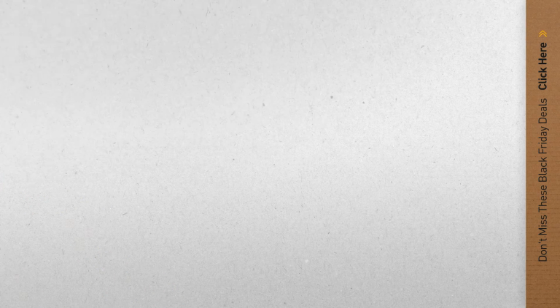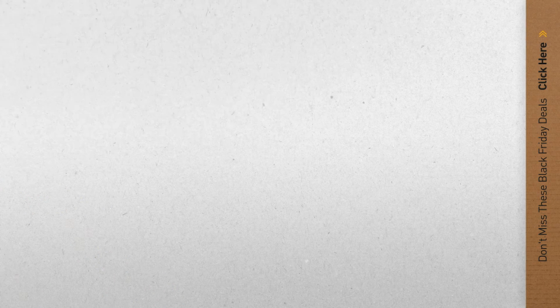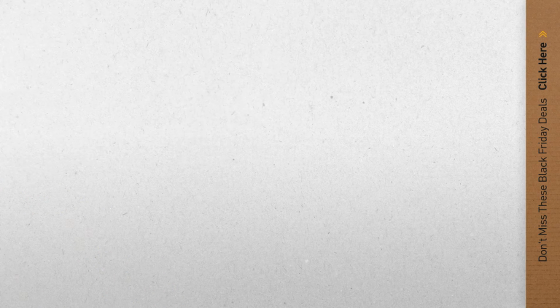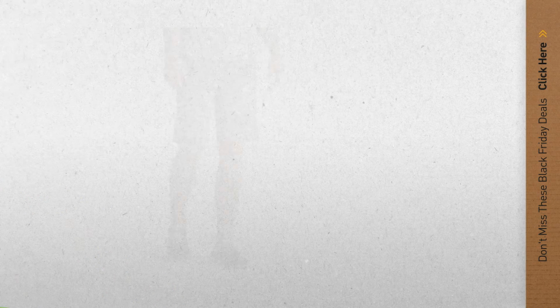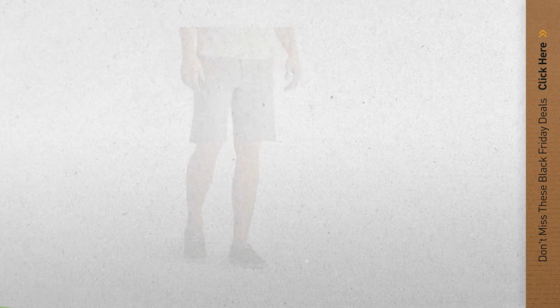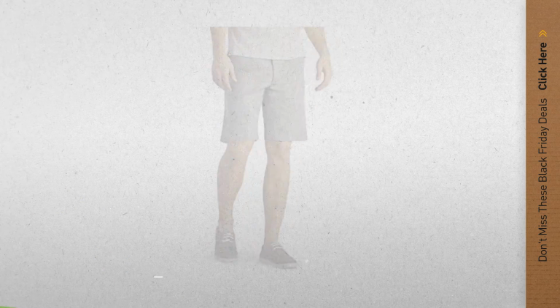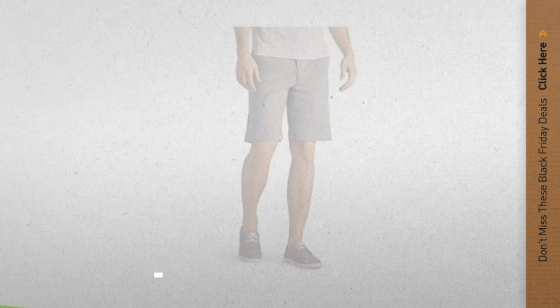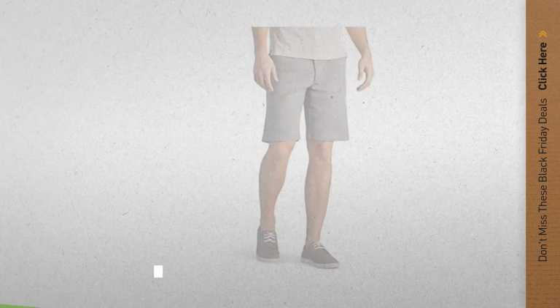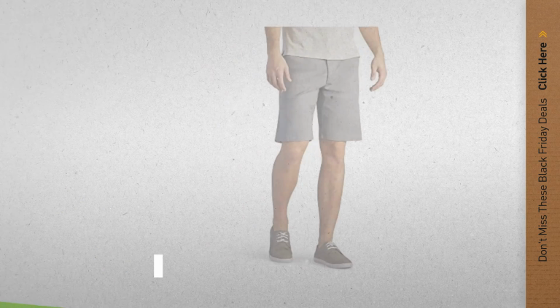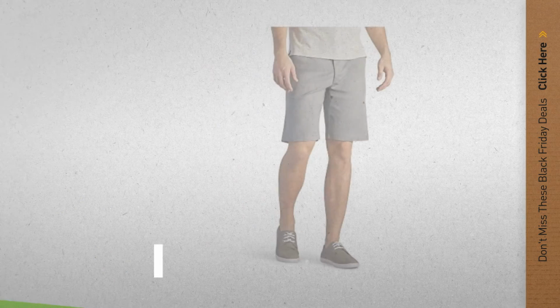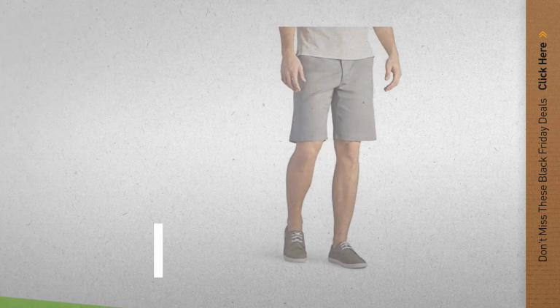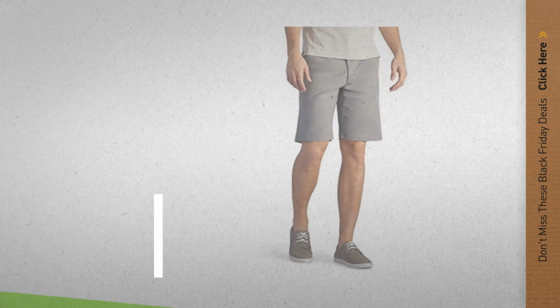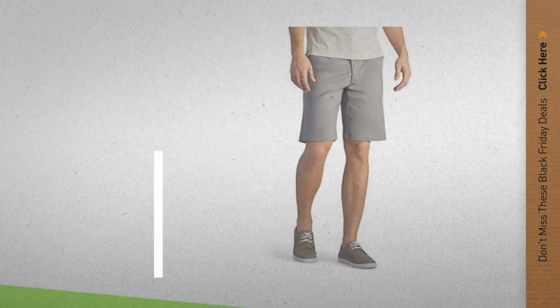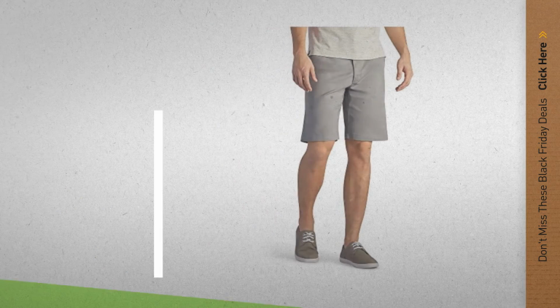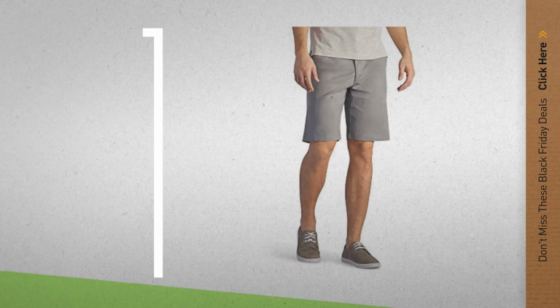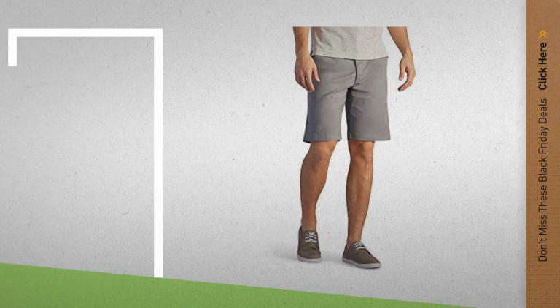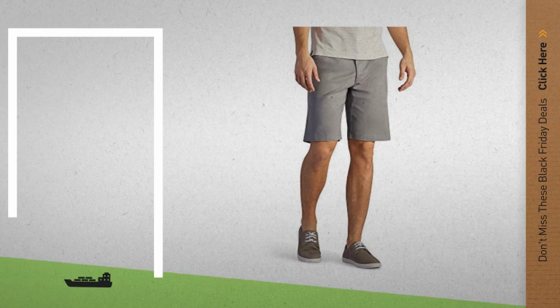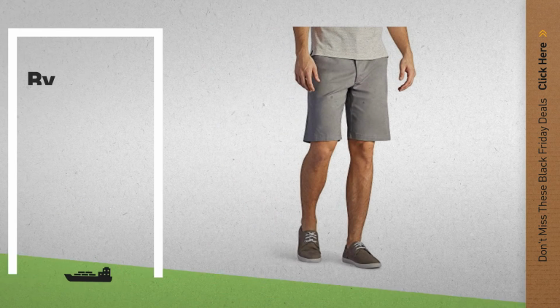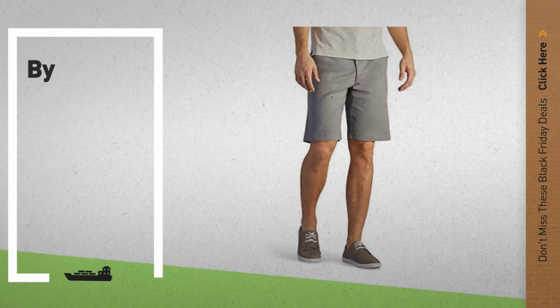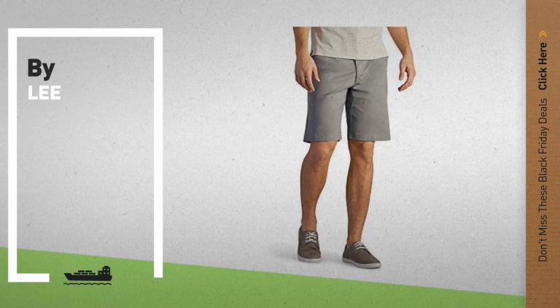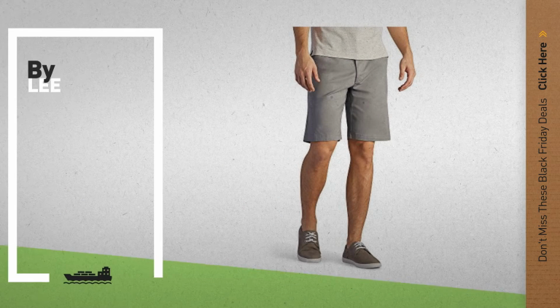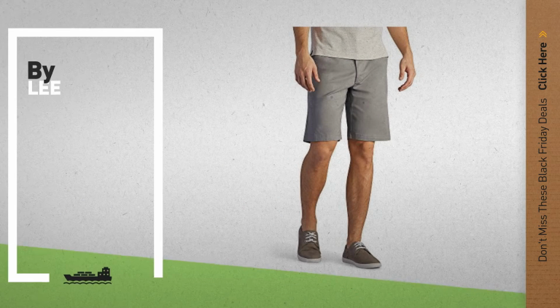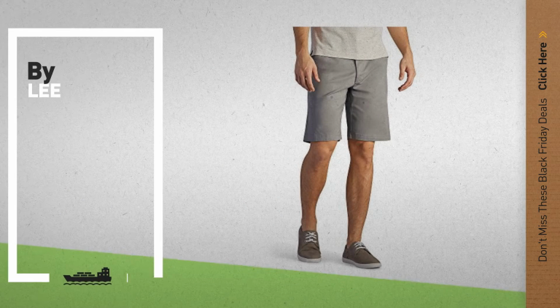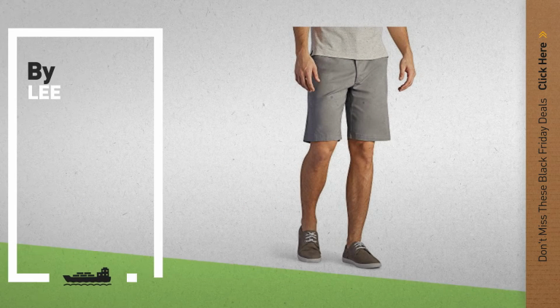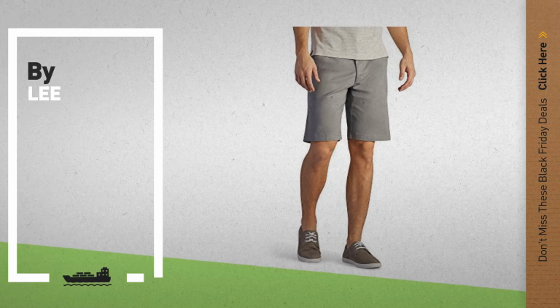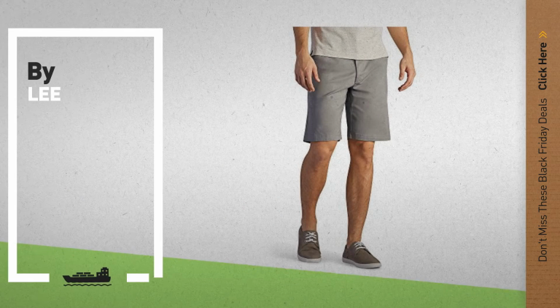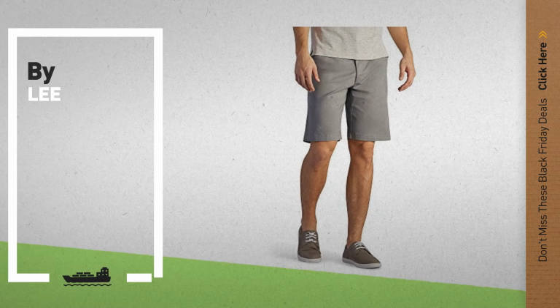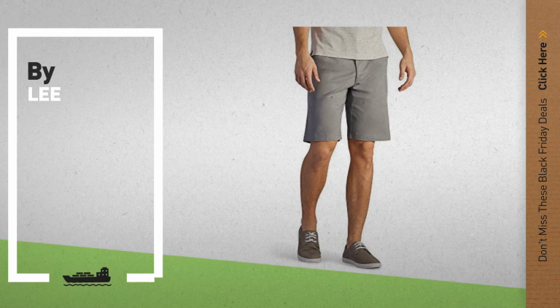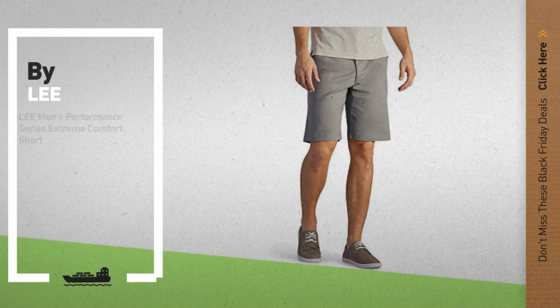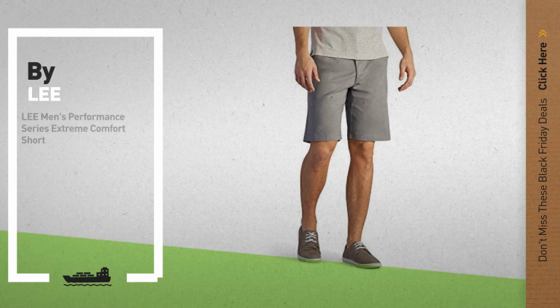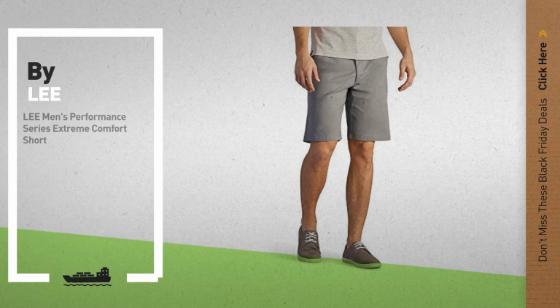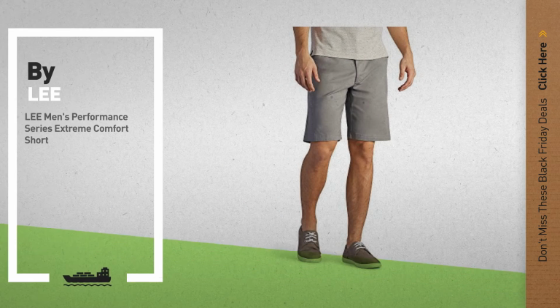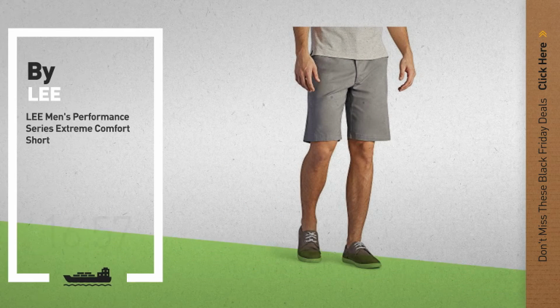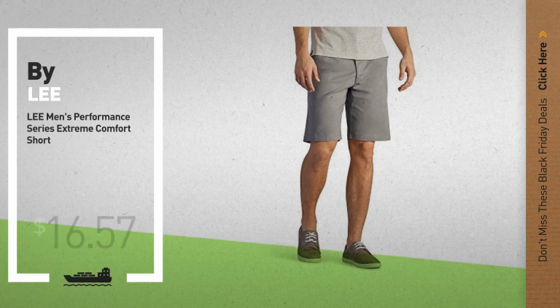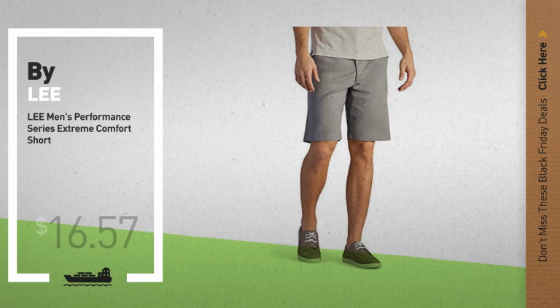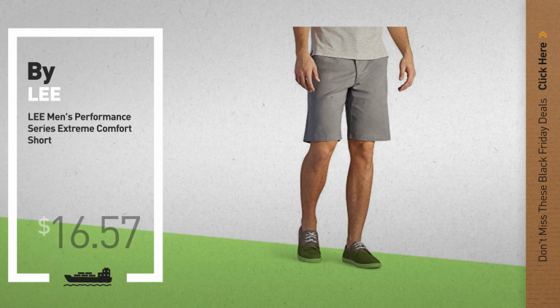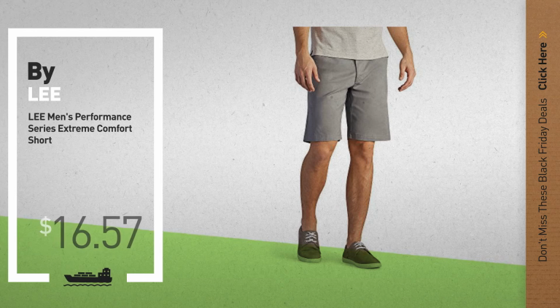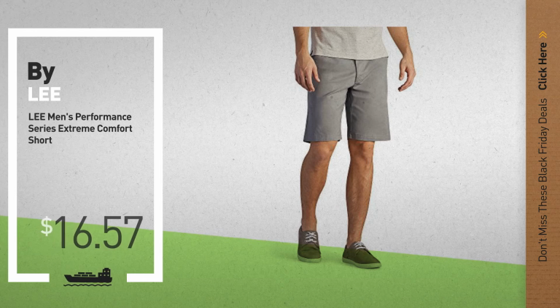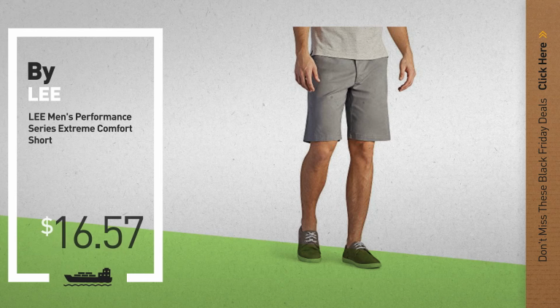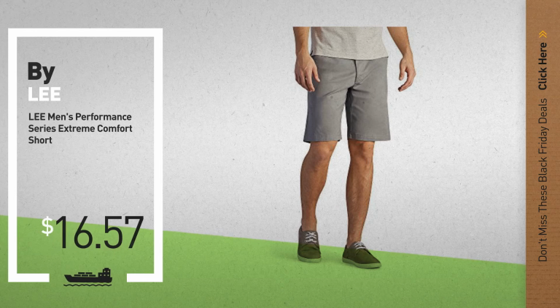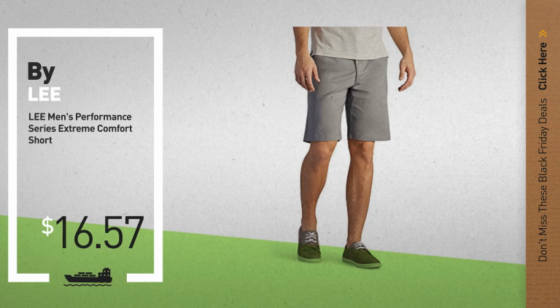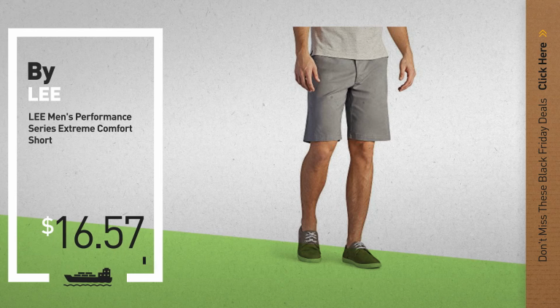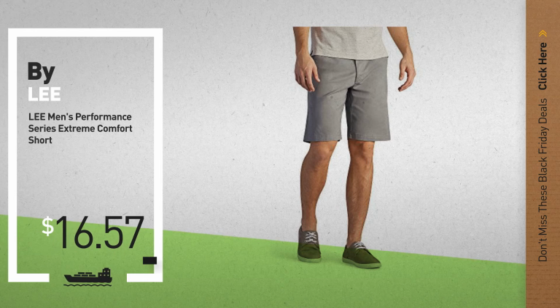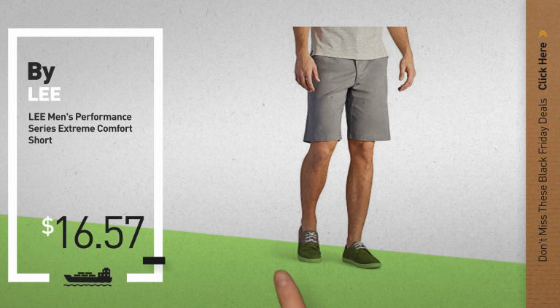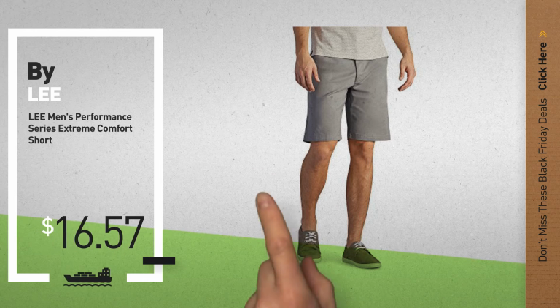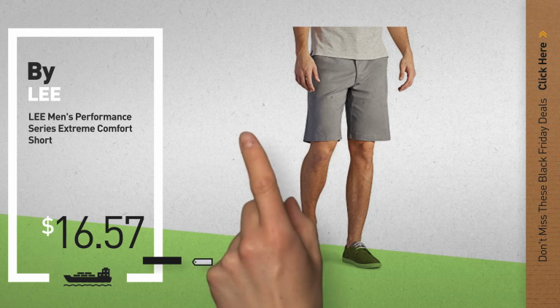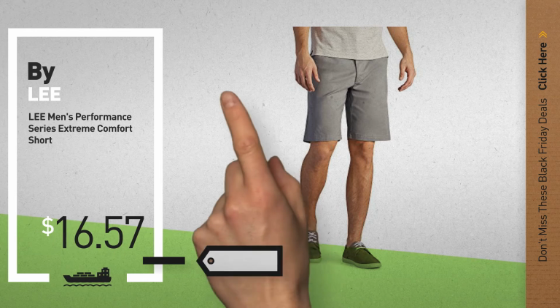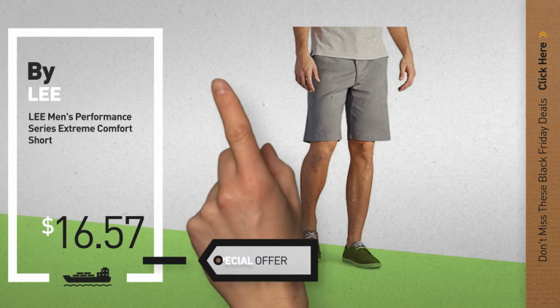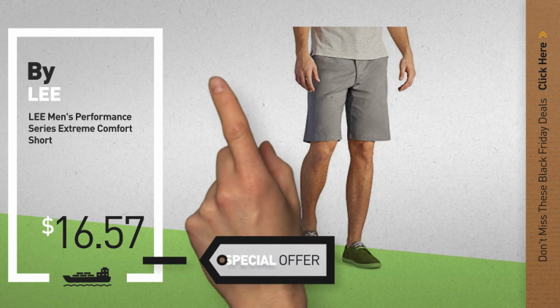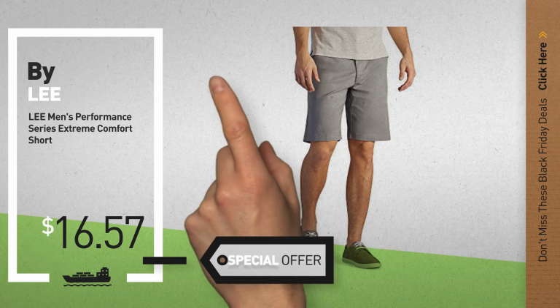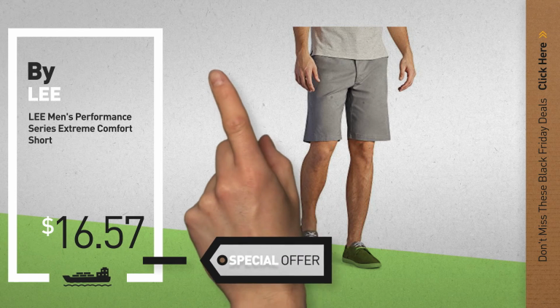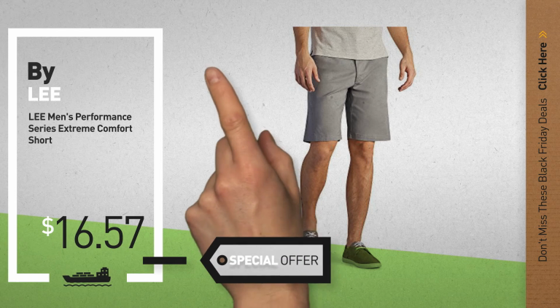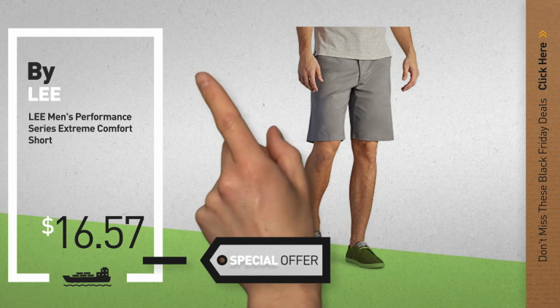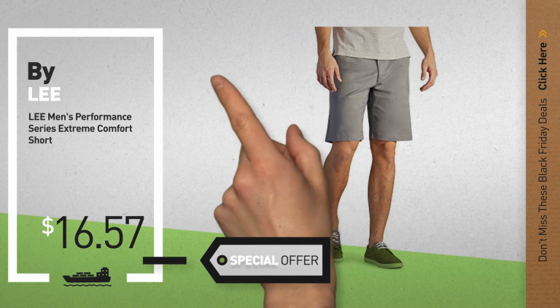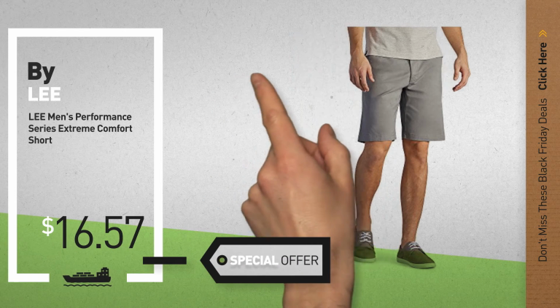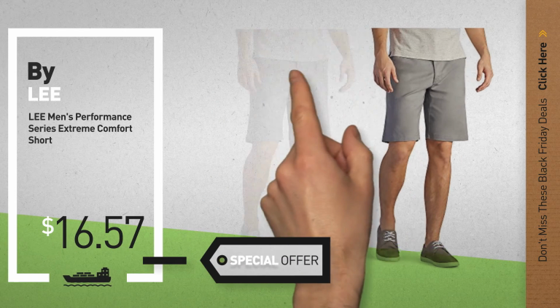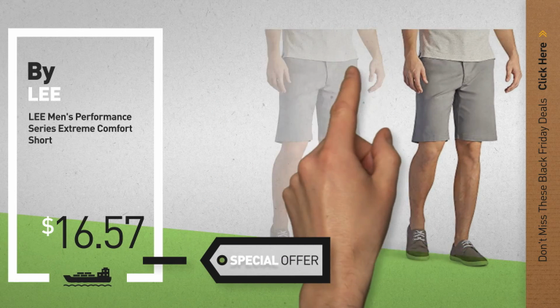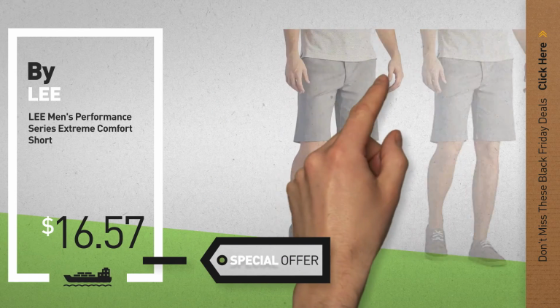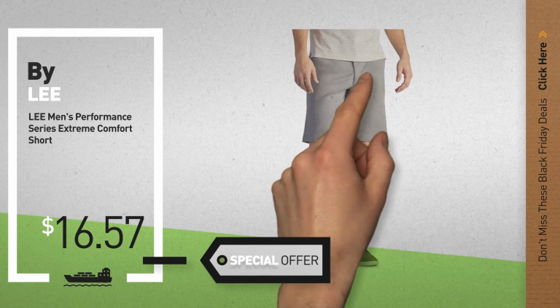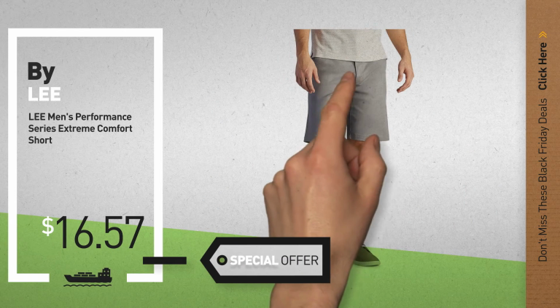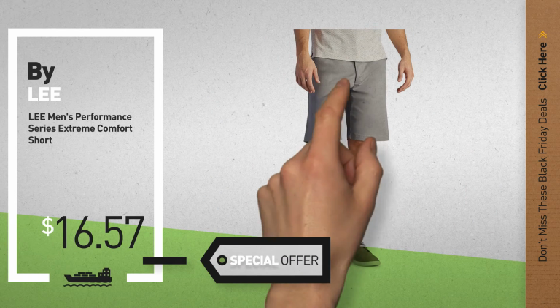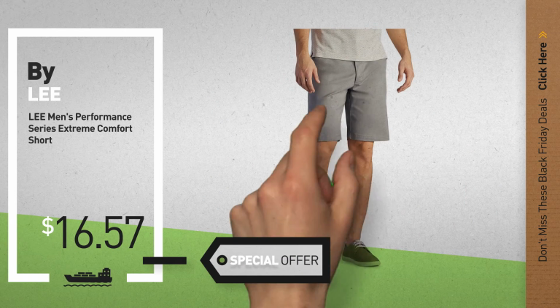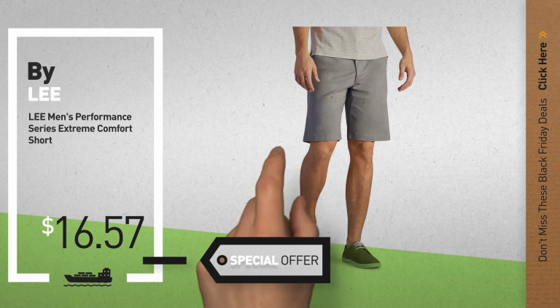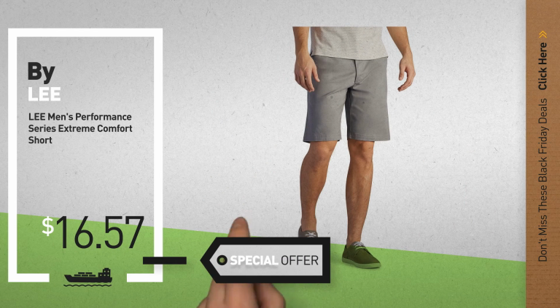Number 7, by Lee. Available now on Amazon only at $16.57.